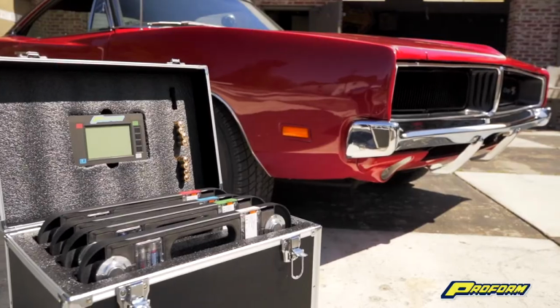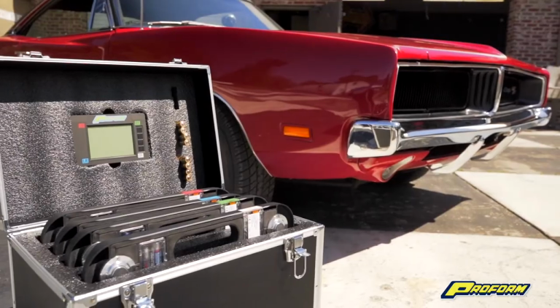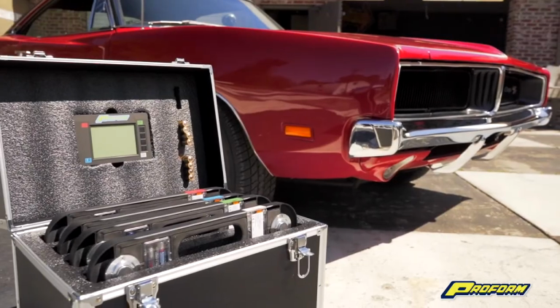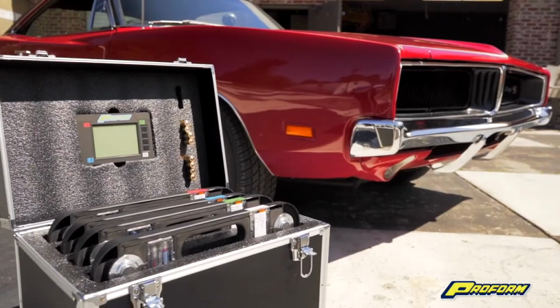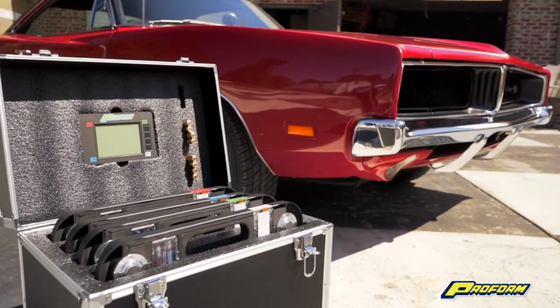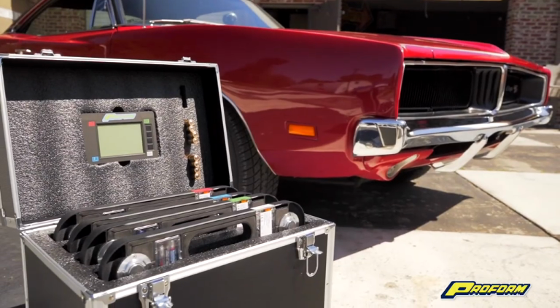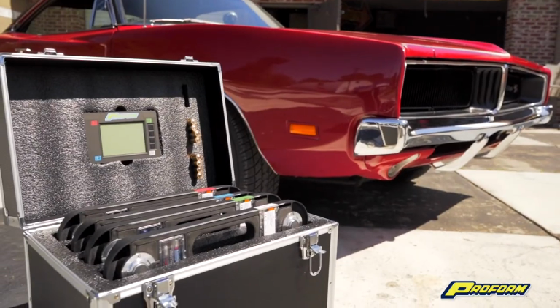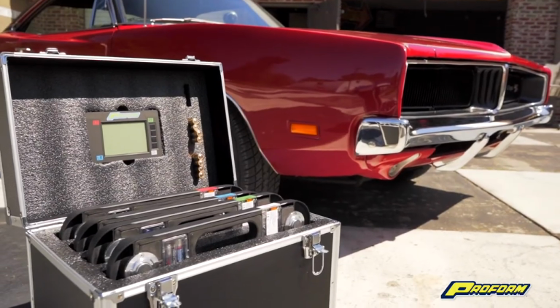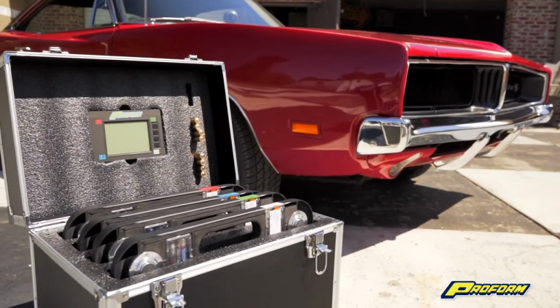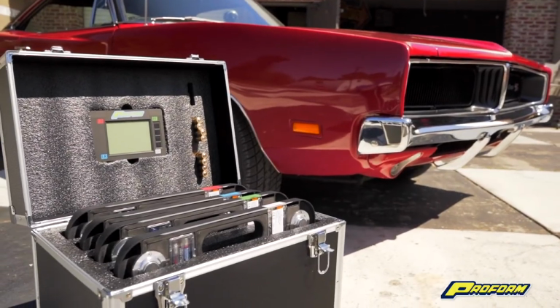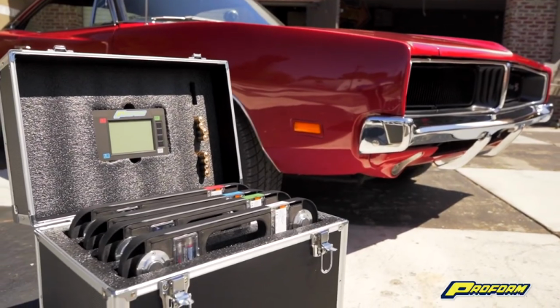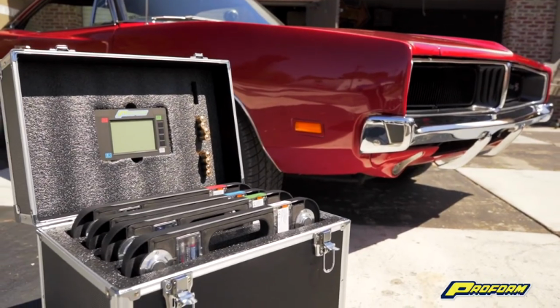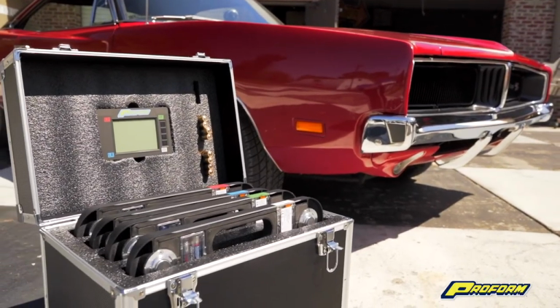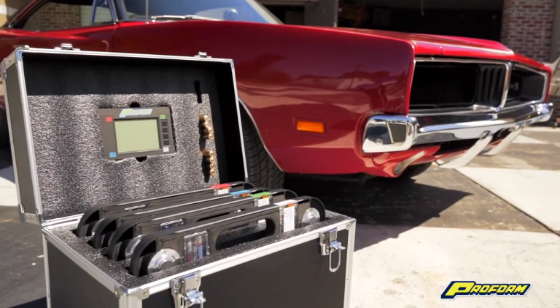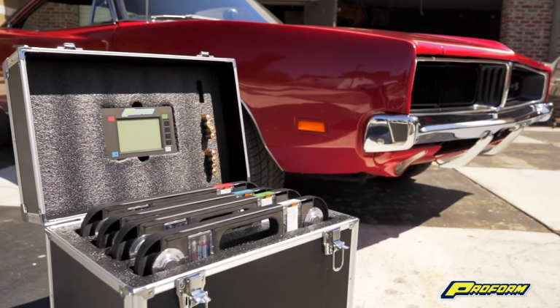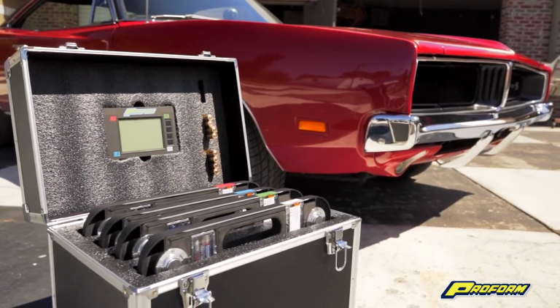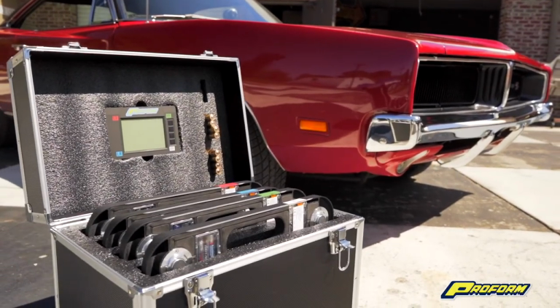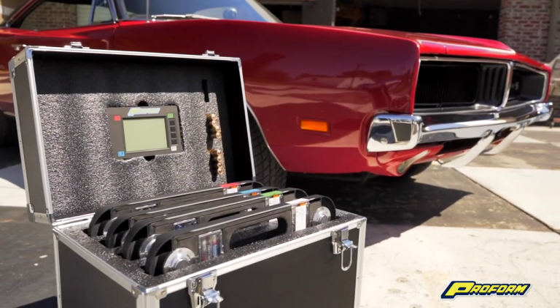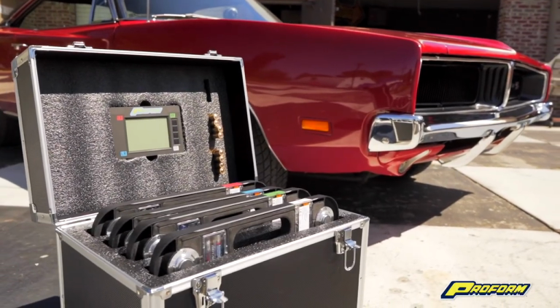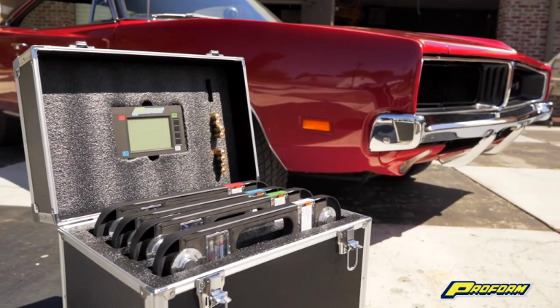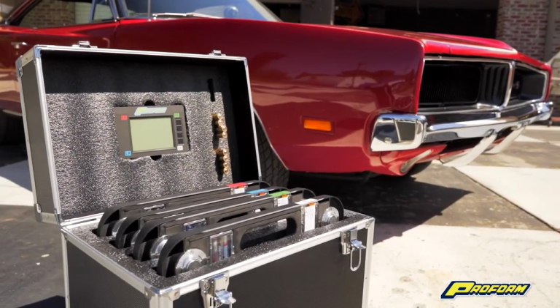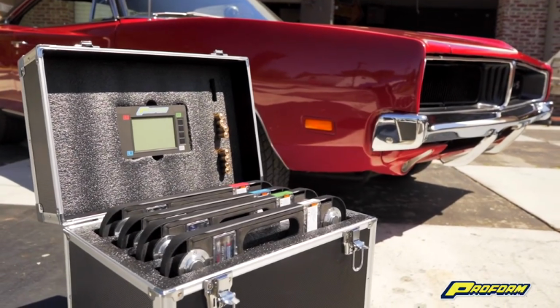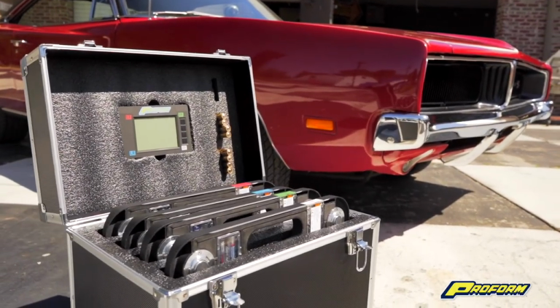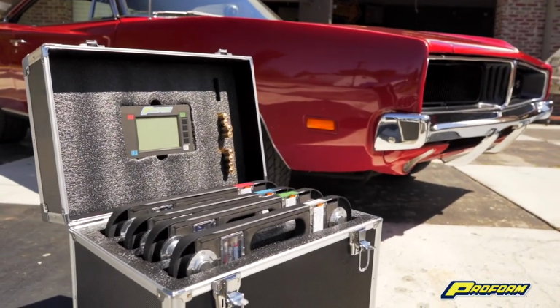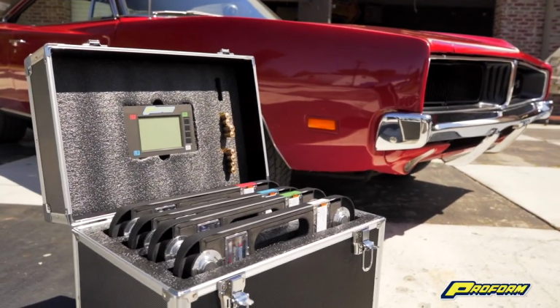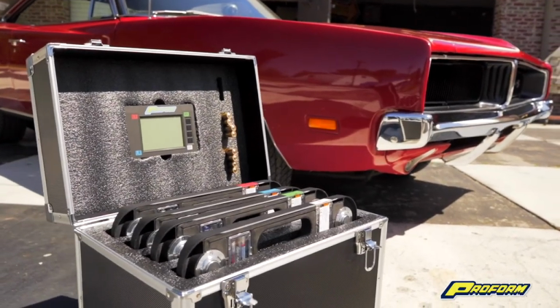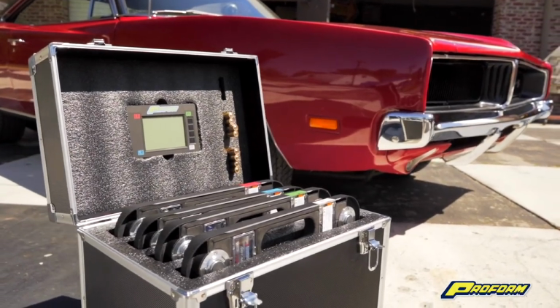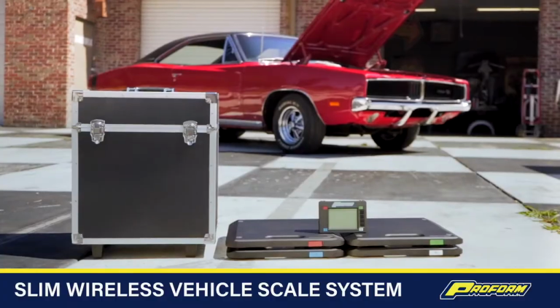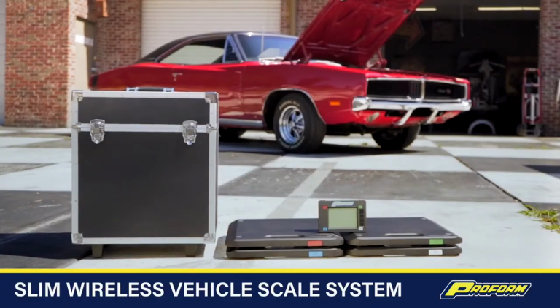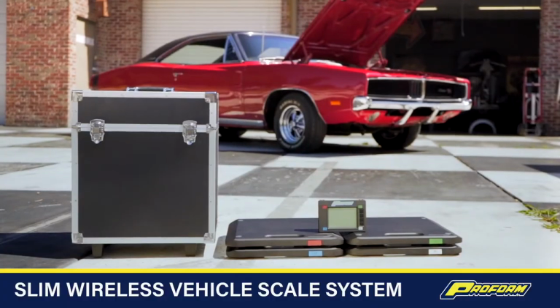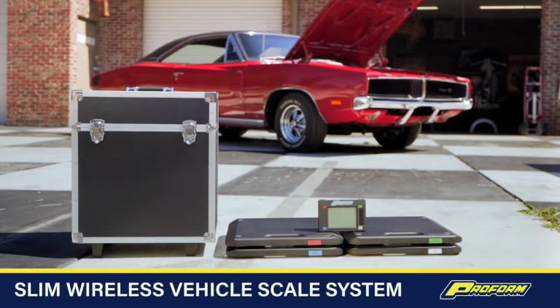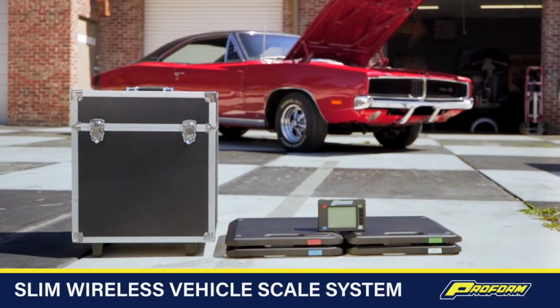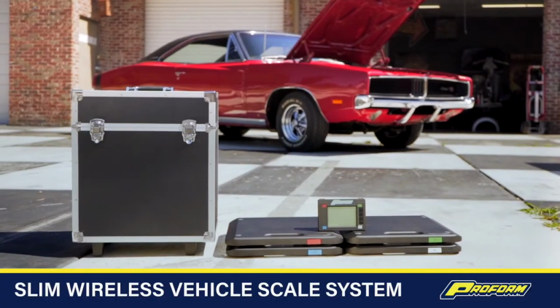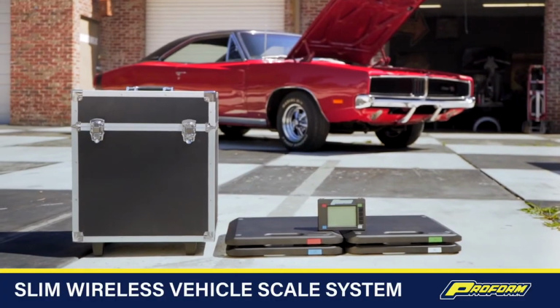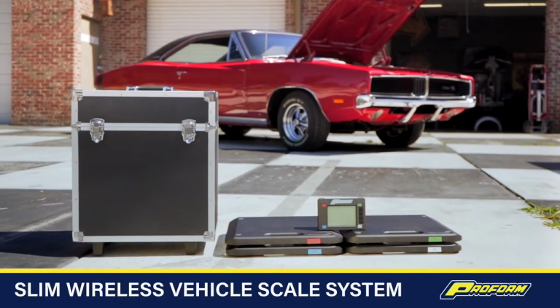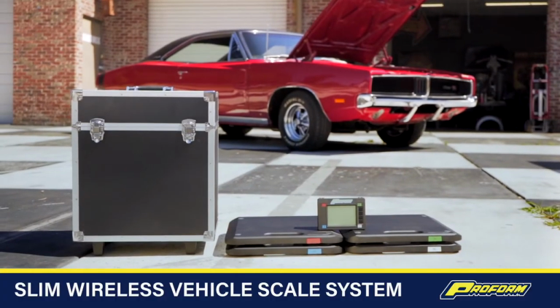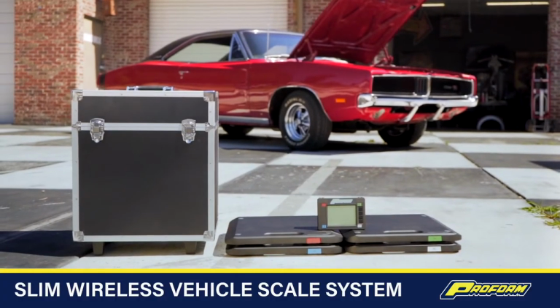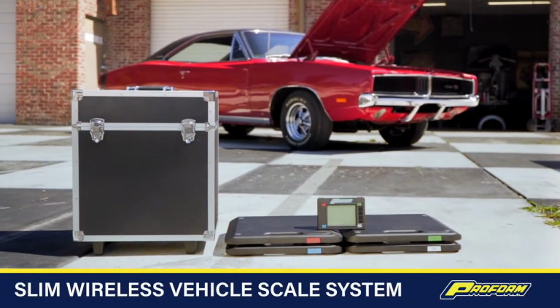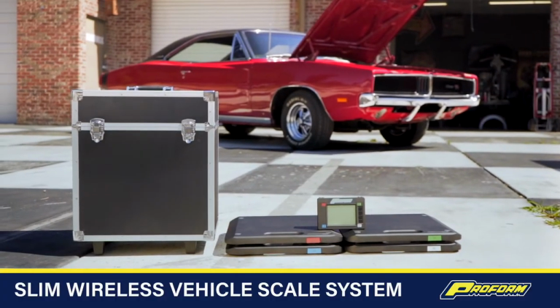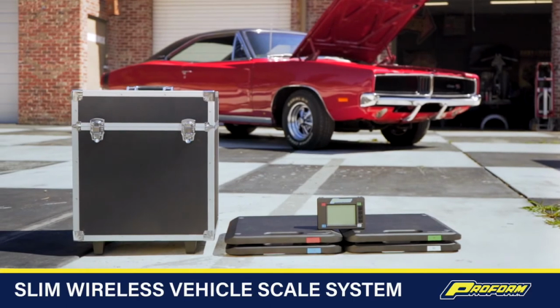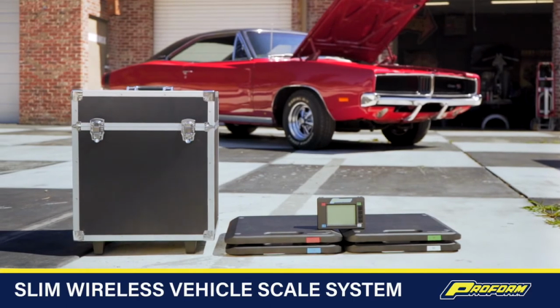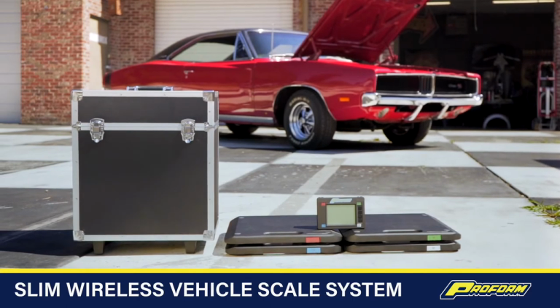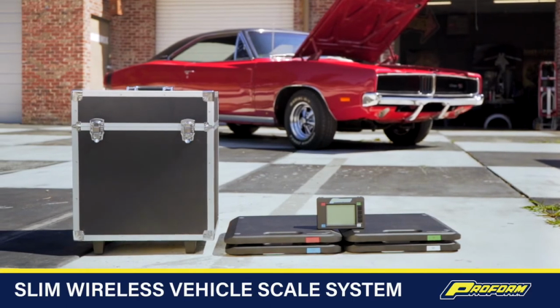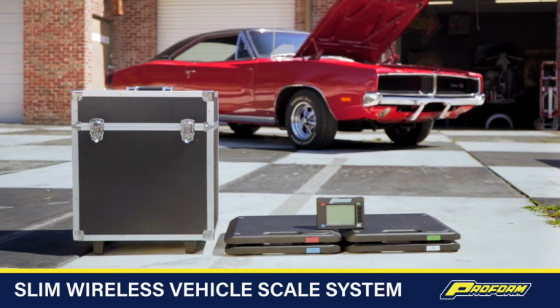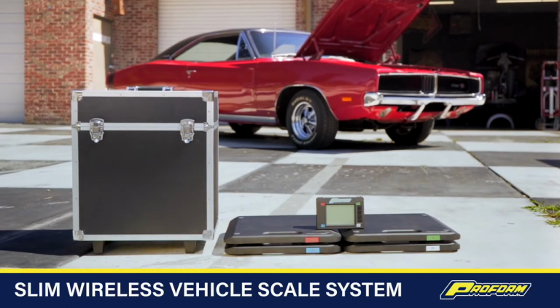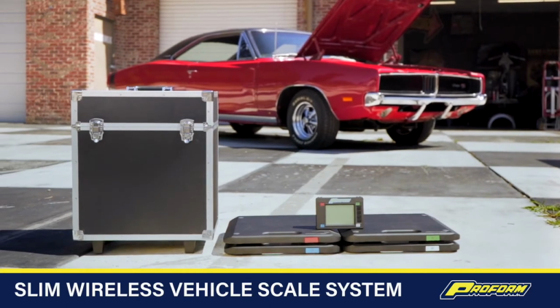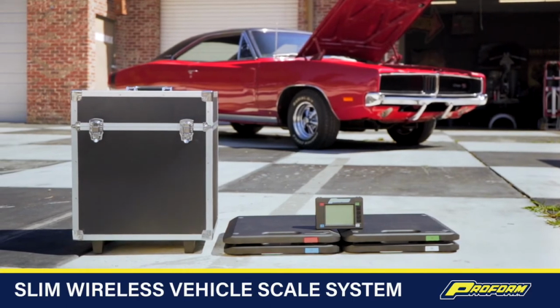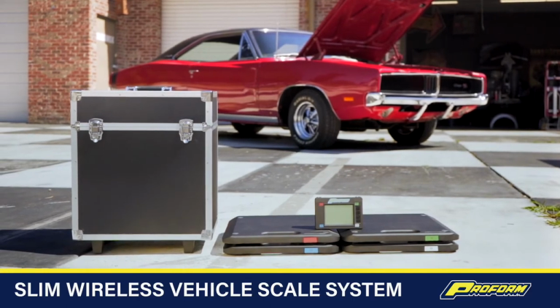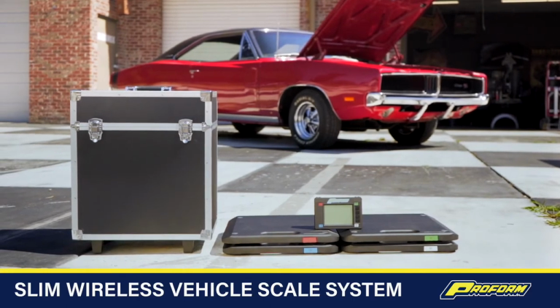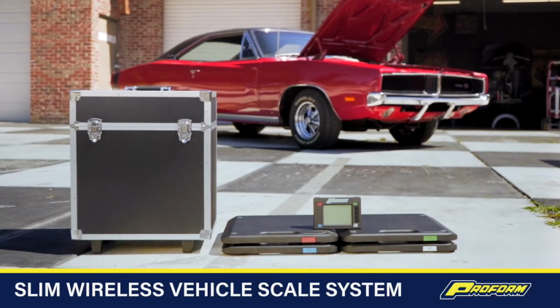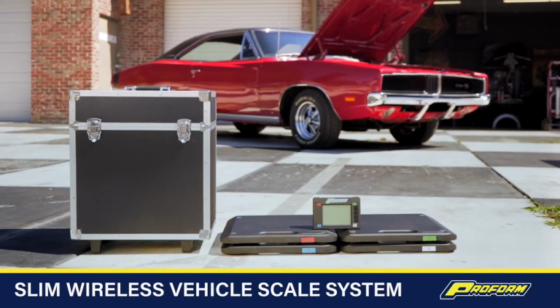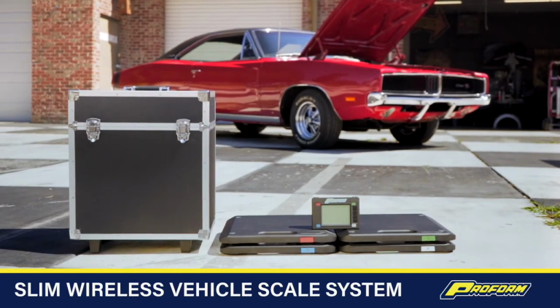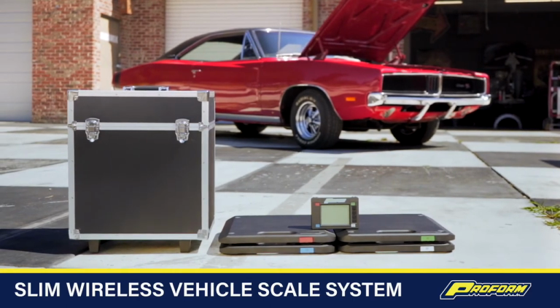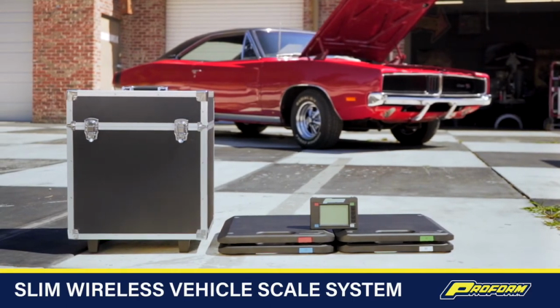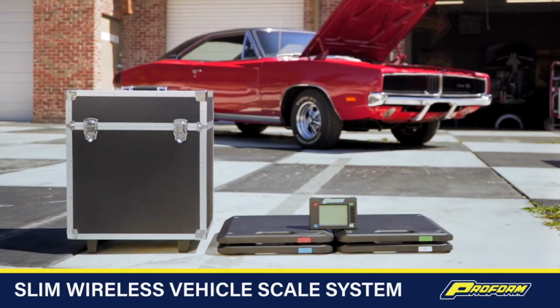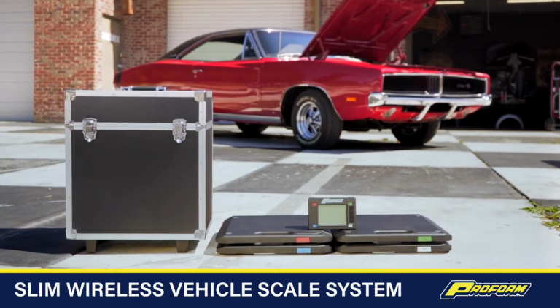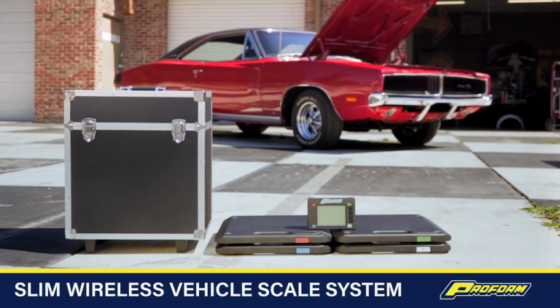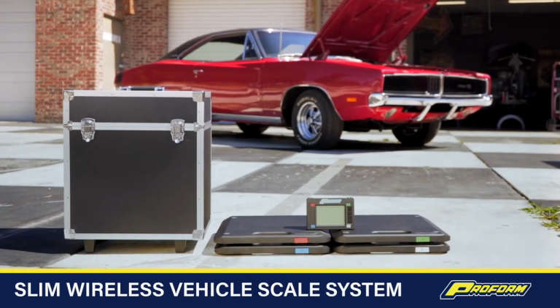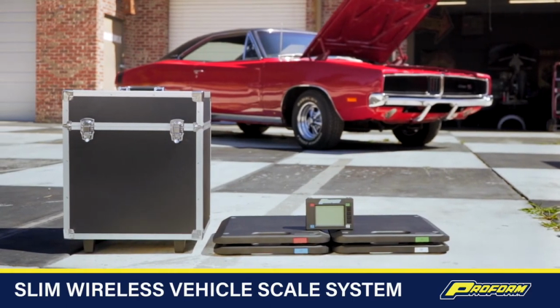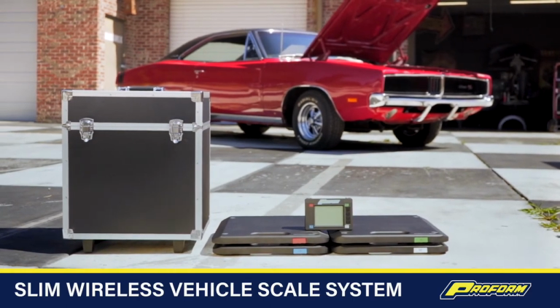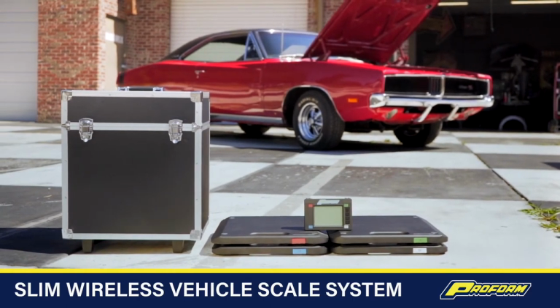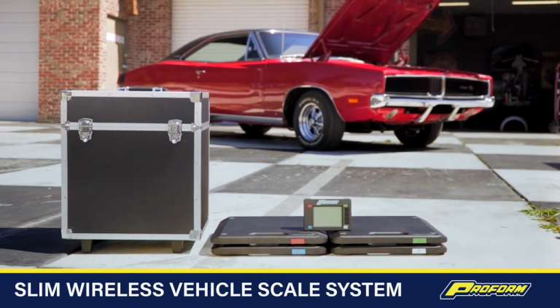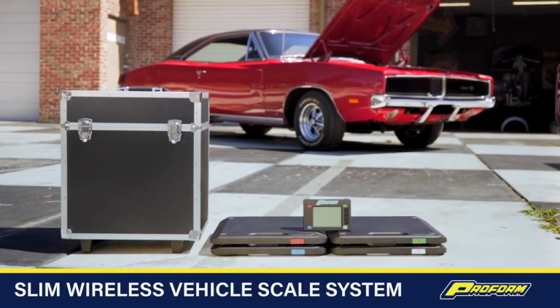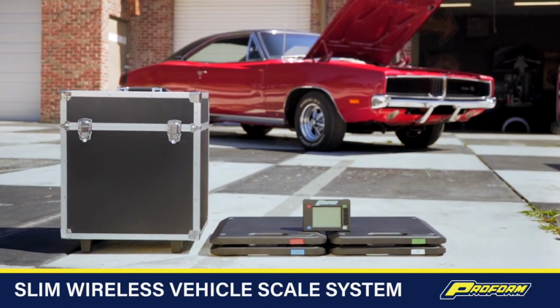ProForm also offers calibration and repair services and has a full-time scale technician on staff to provide live assistance if you need it.